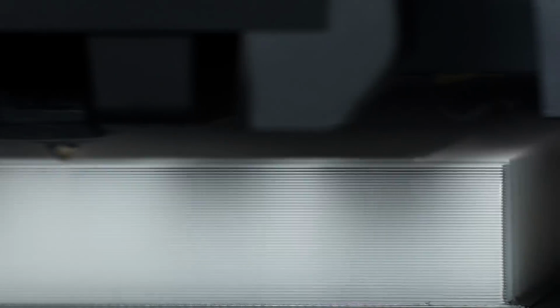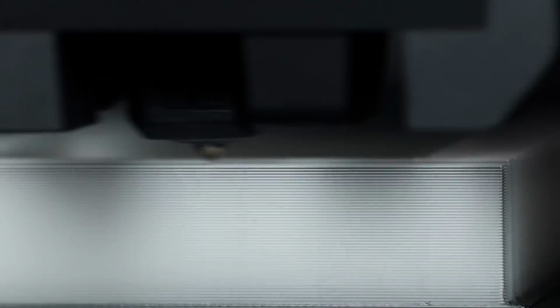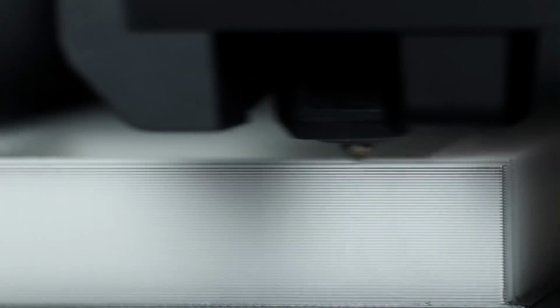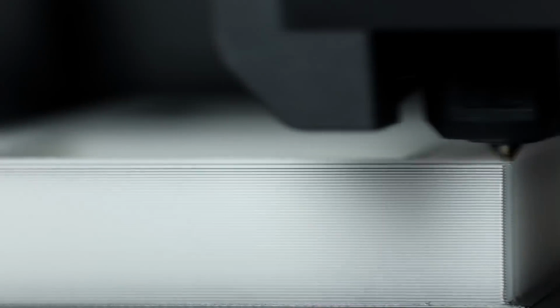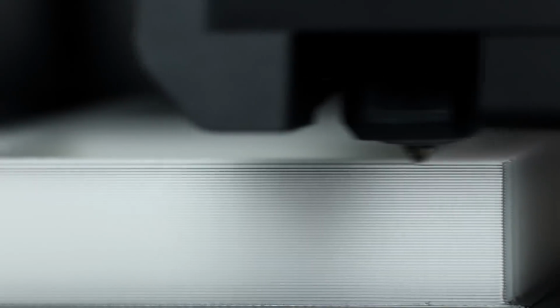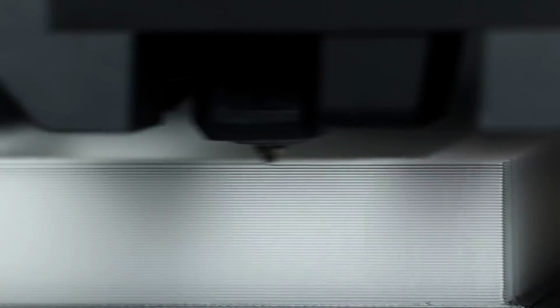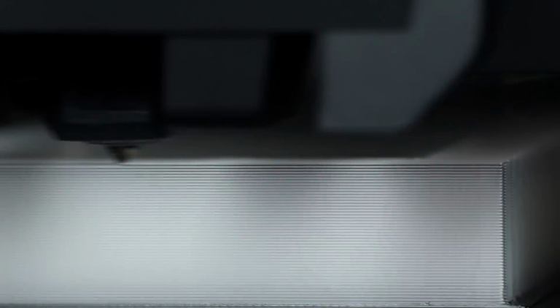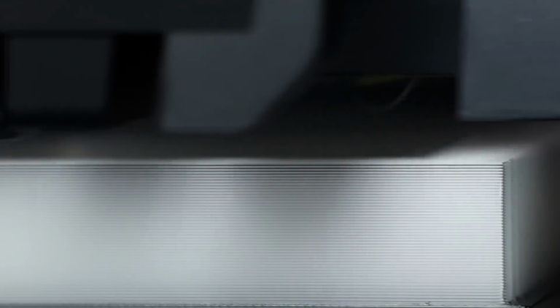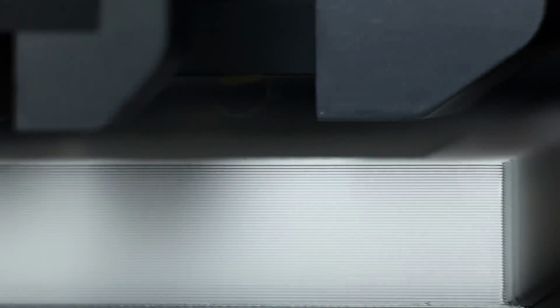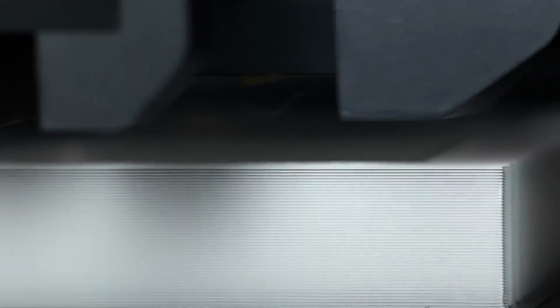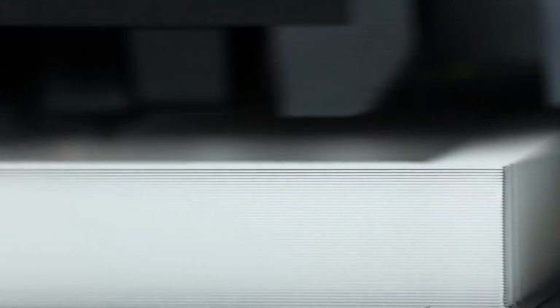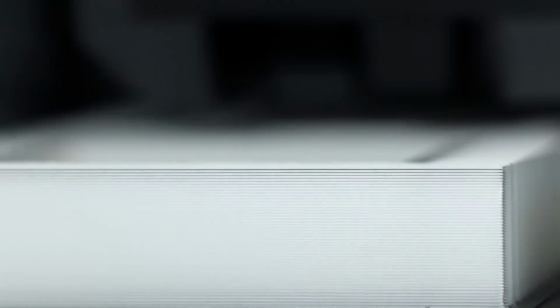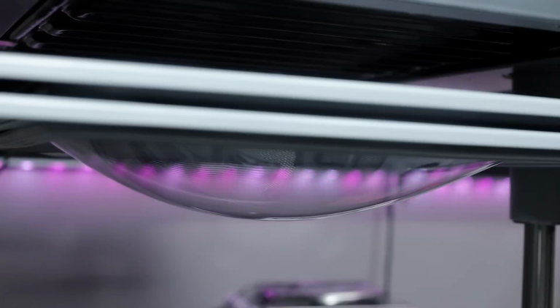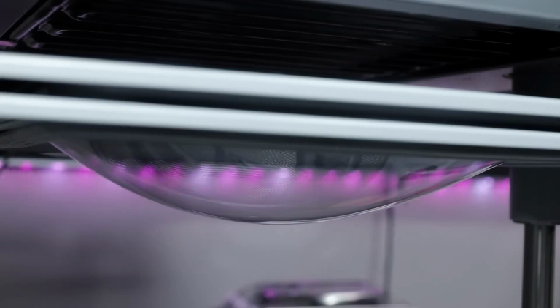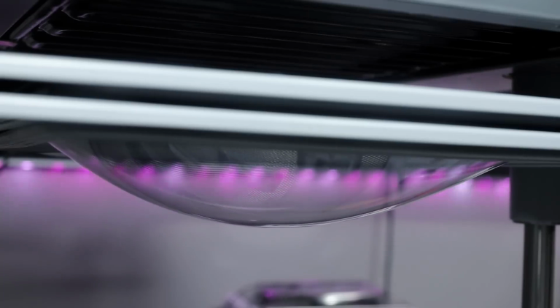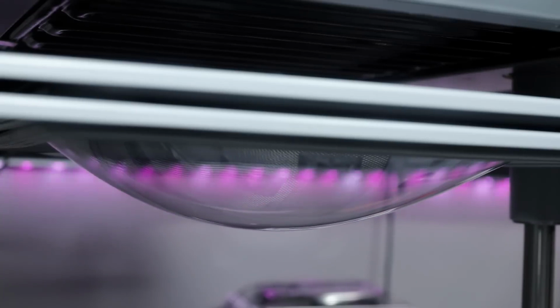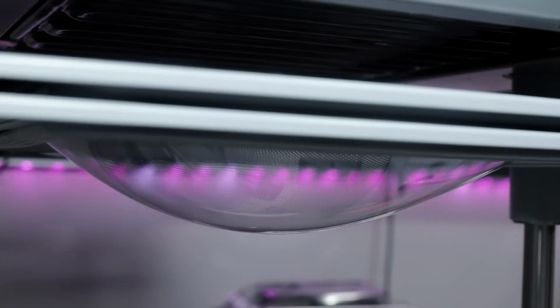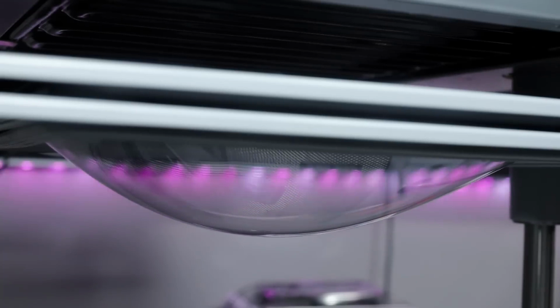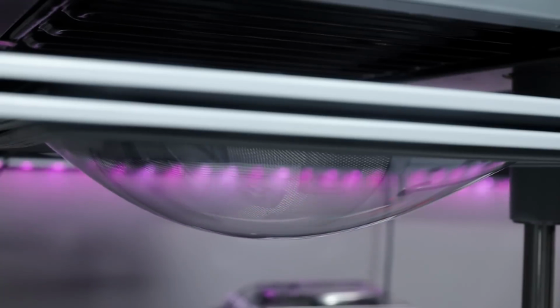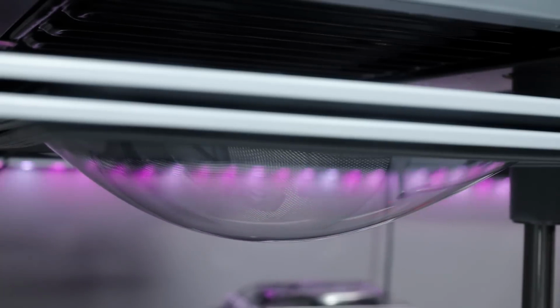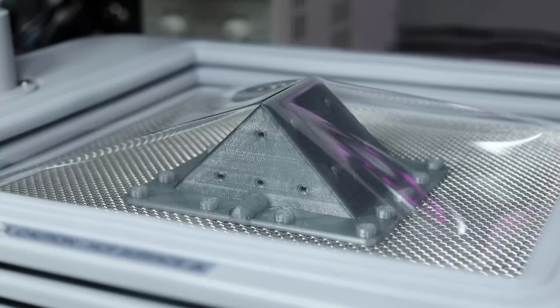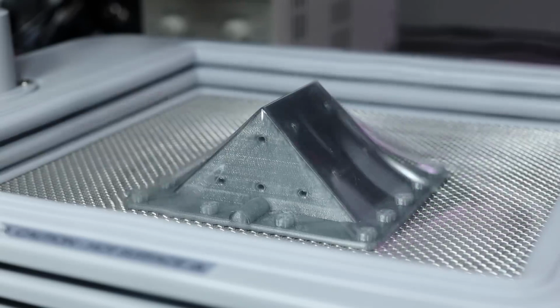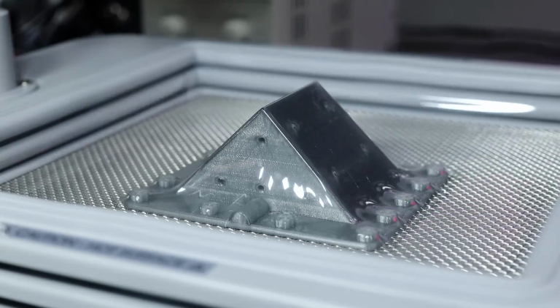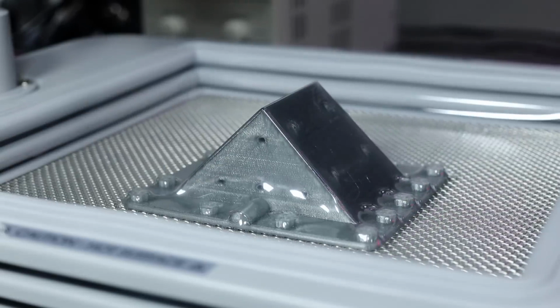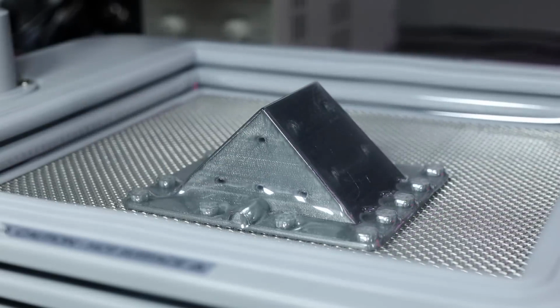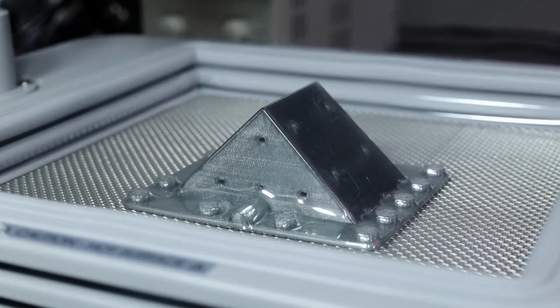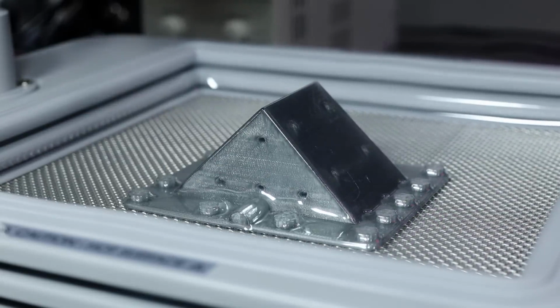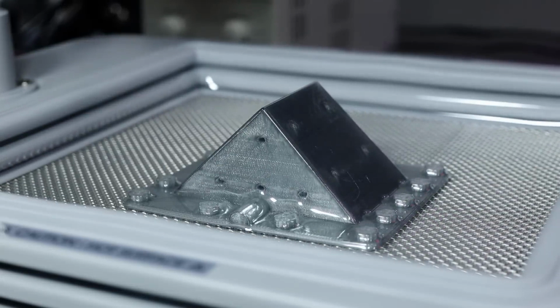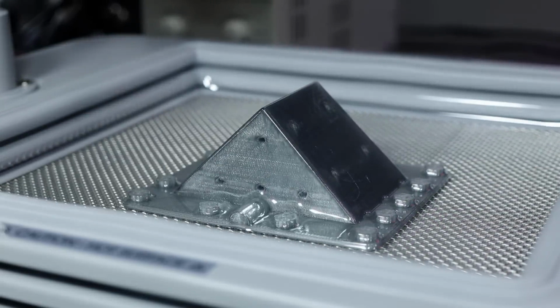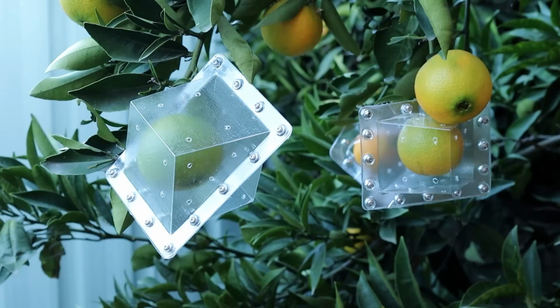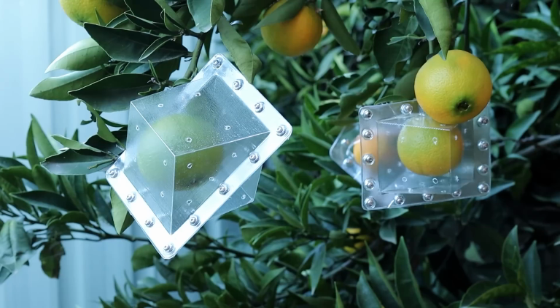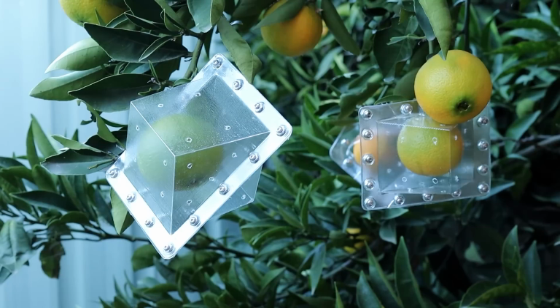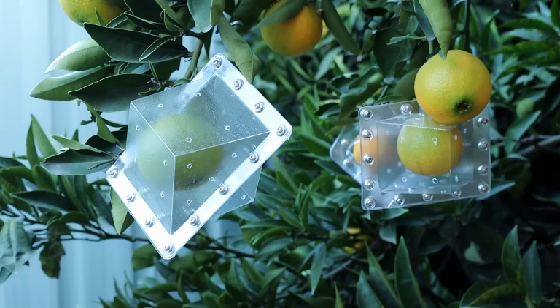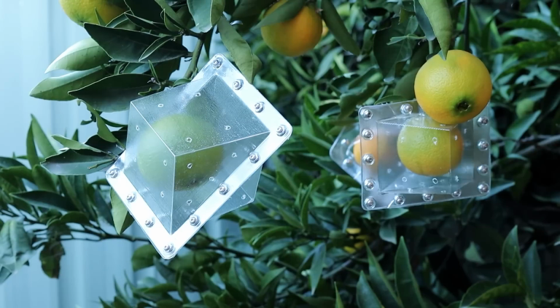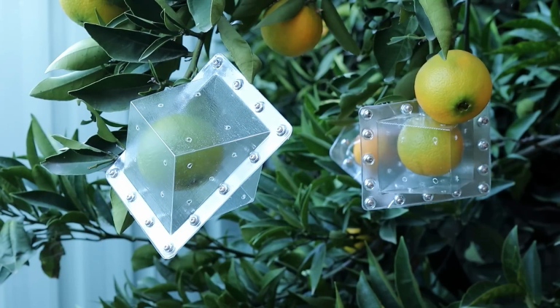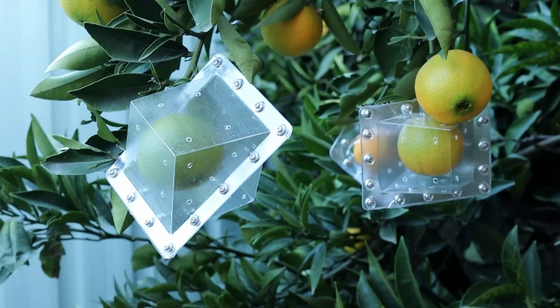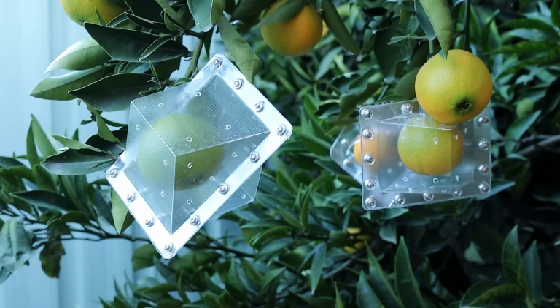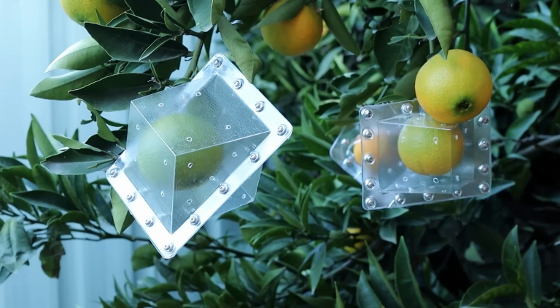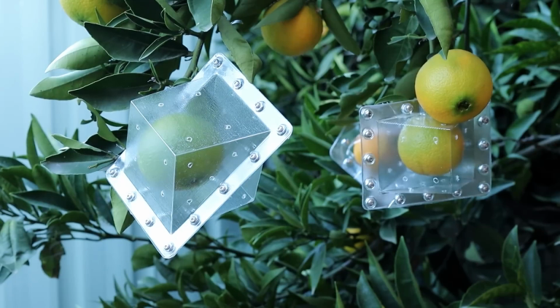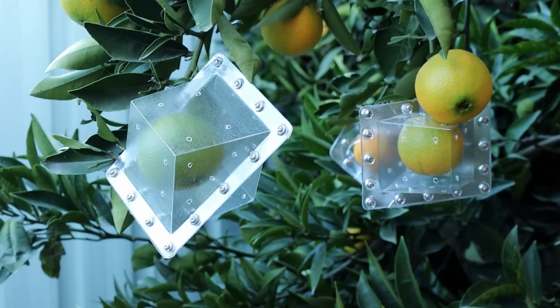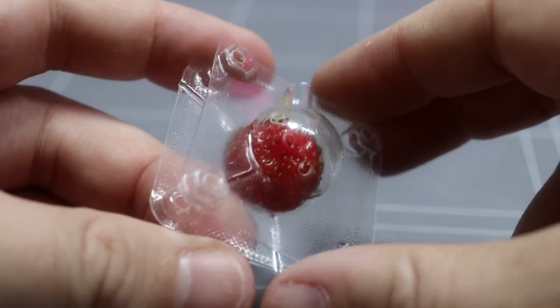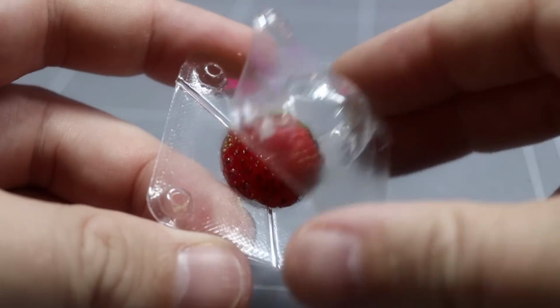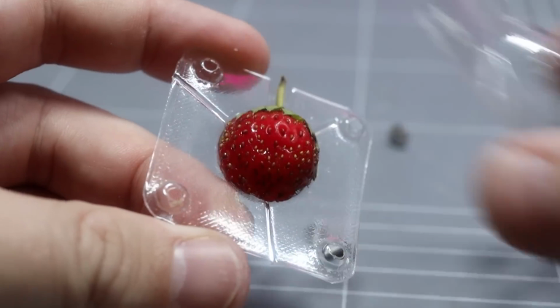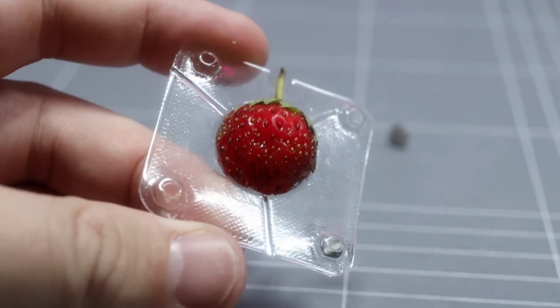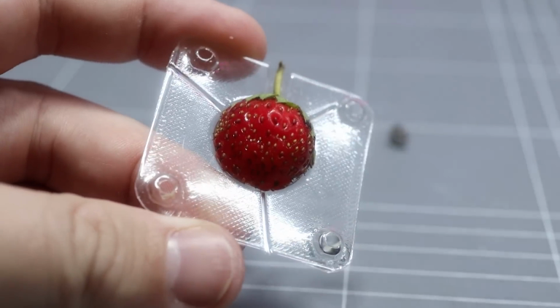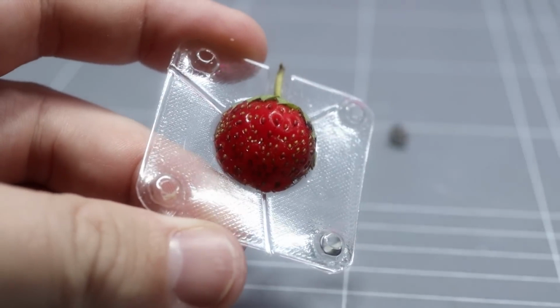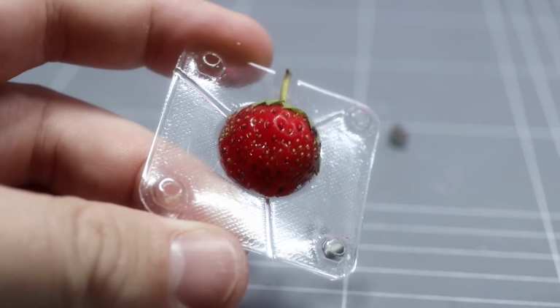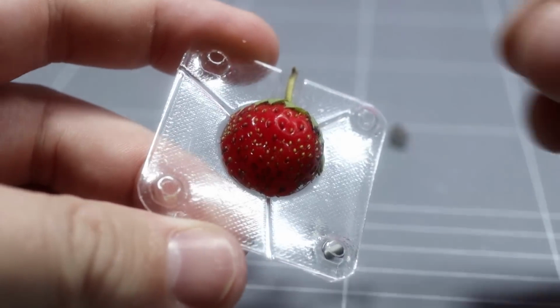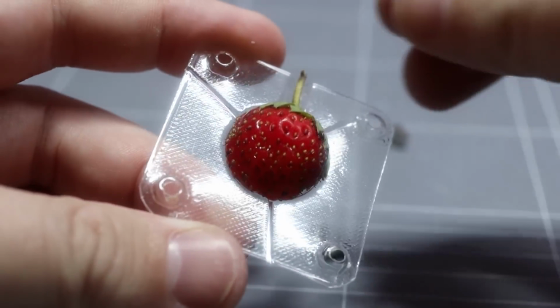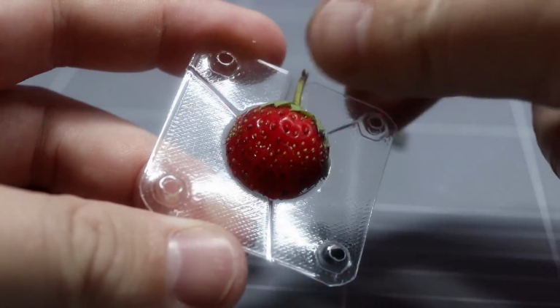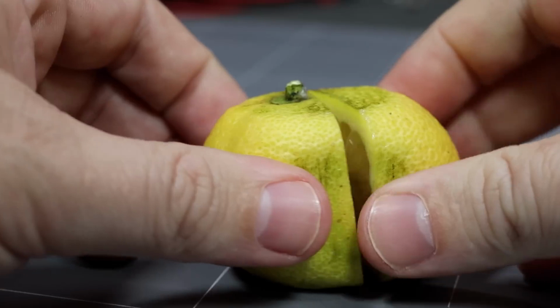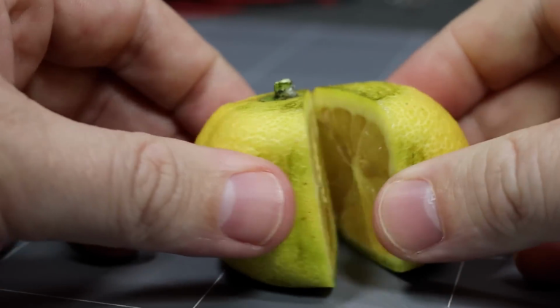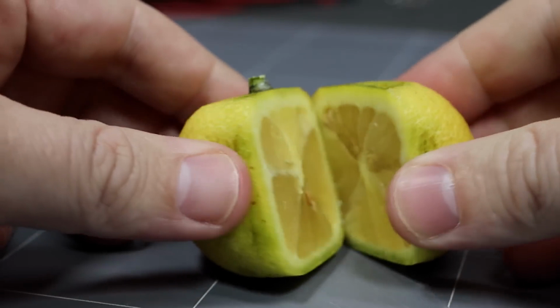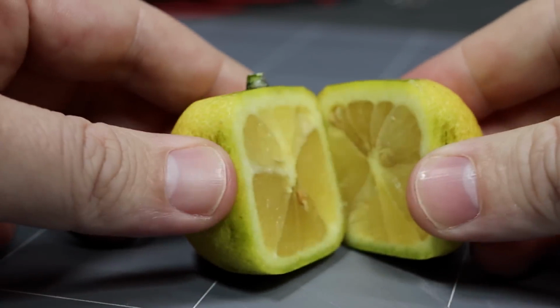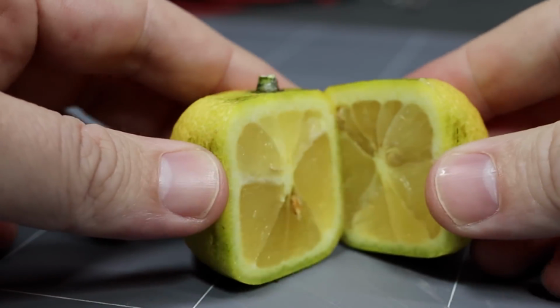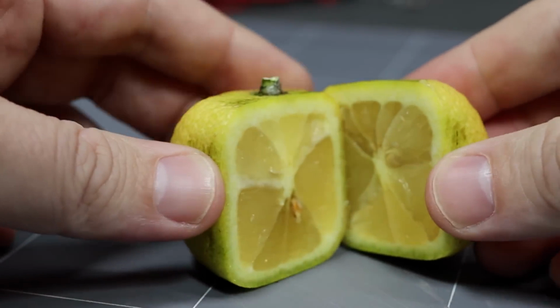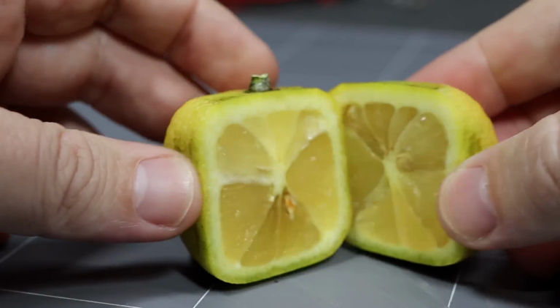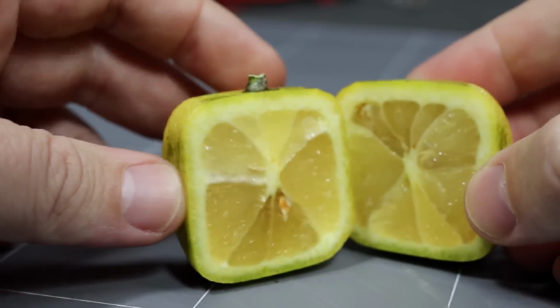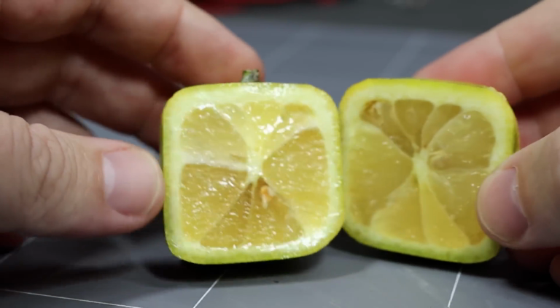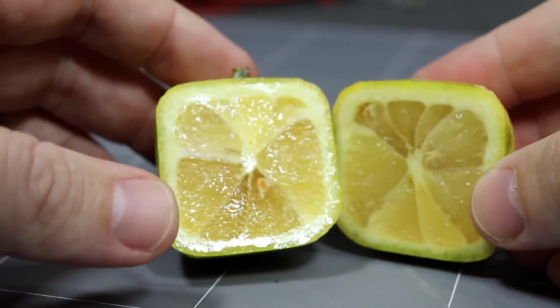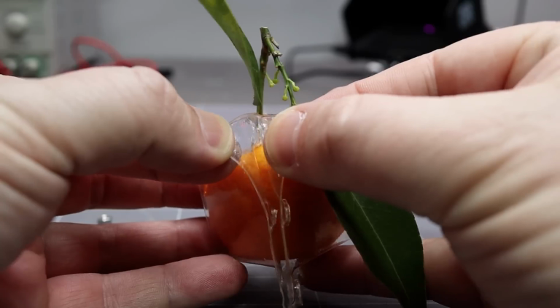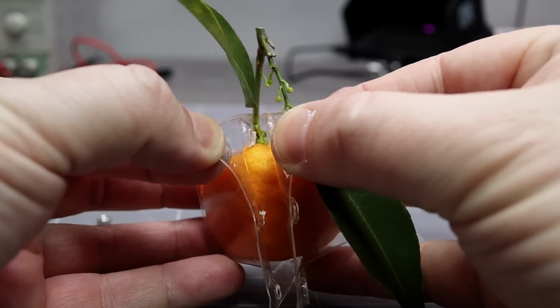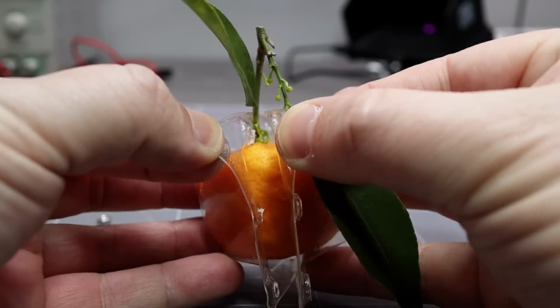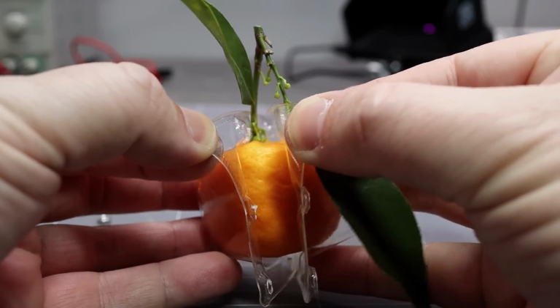I used 3D printing, vacuum forming and a little bit of nature to grow super shaped moulded fruits right in my own backyard.